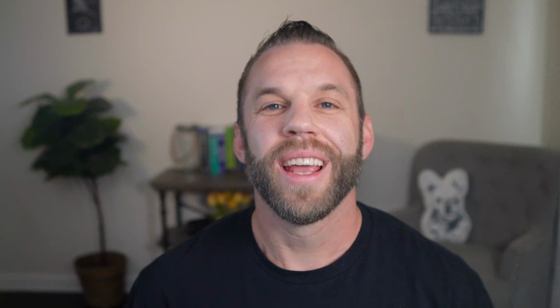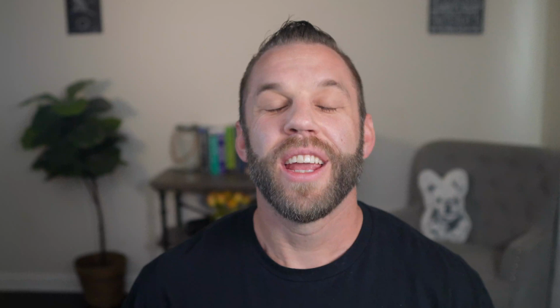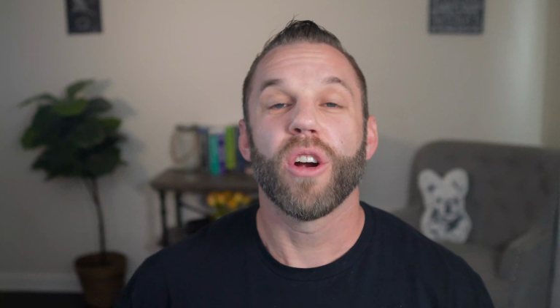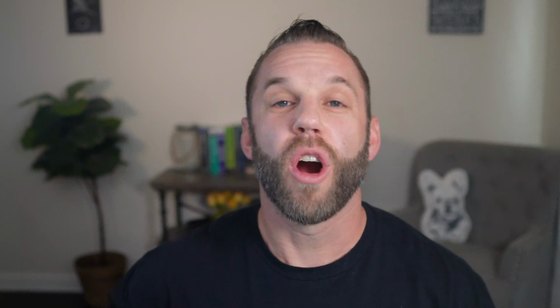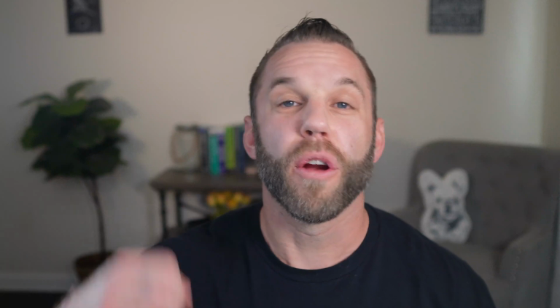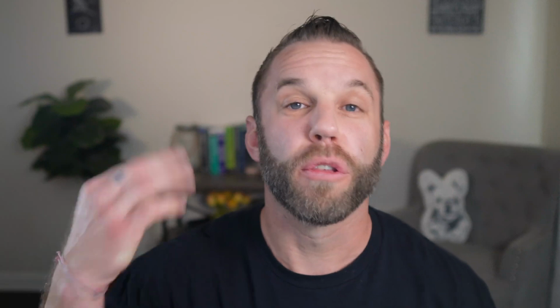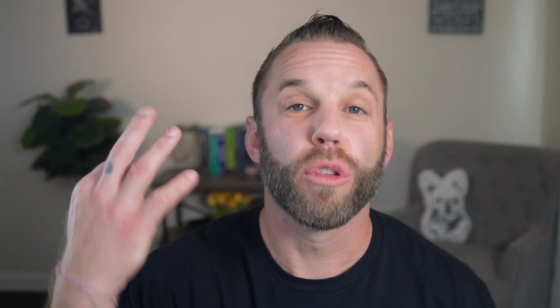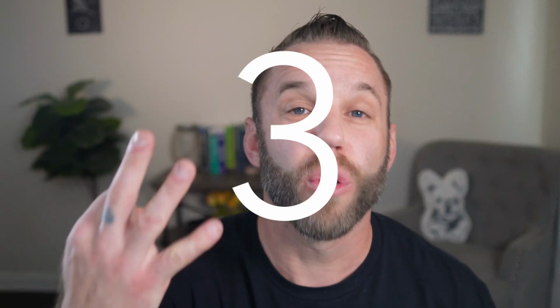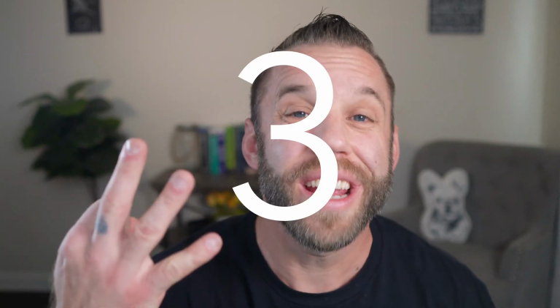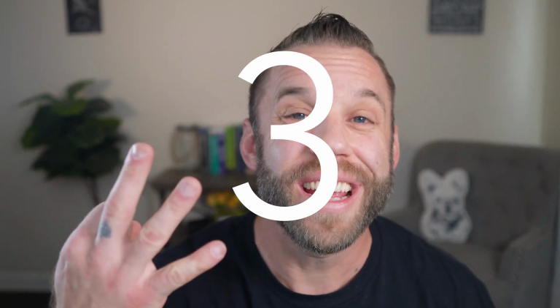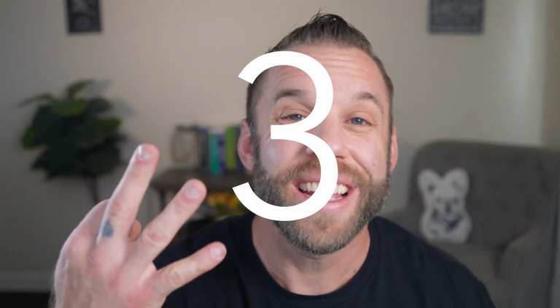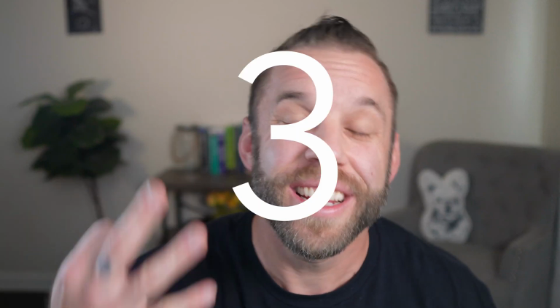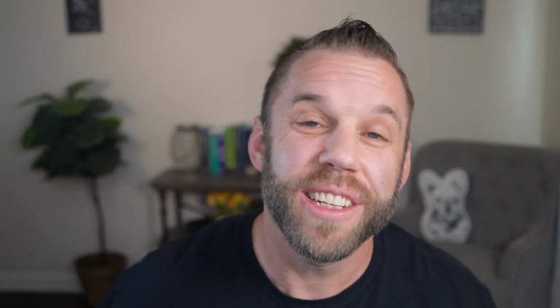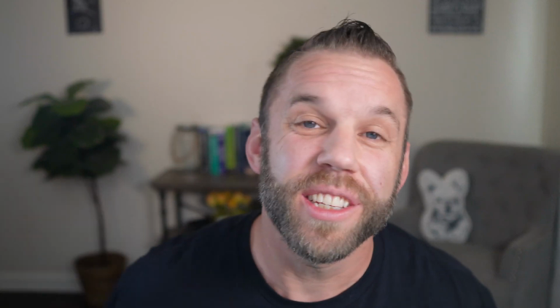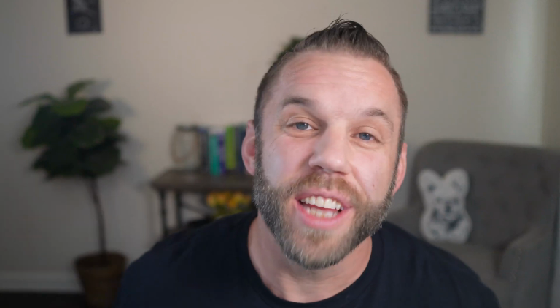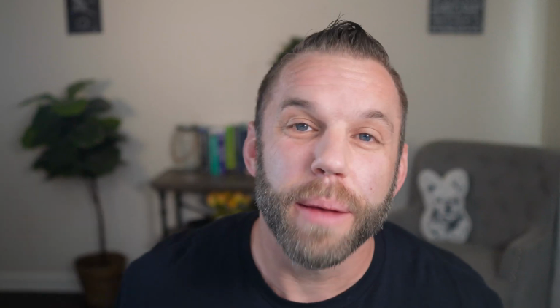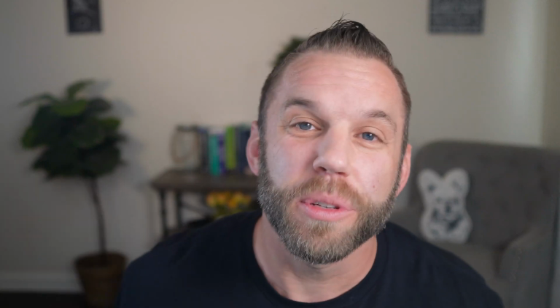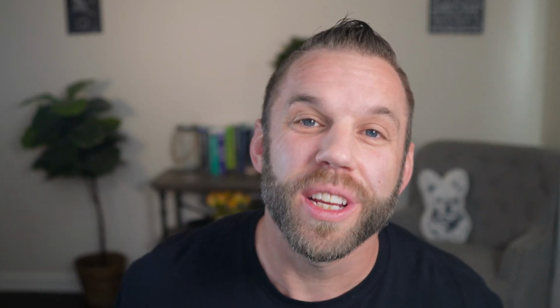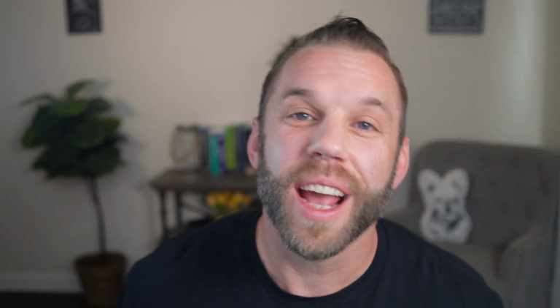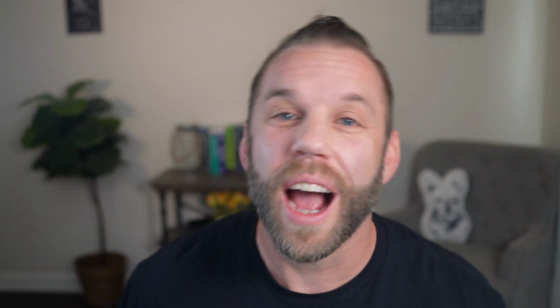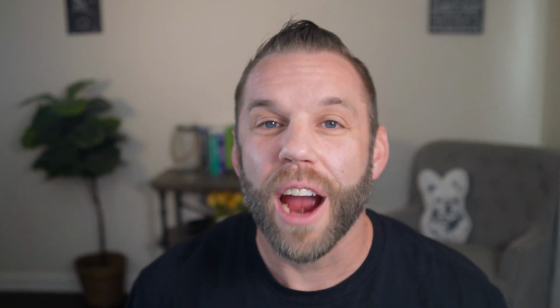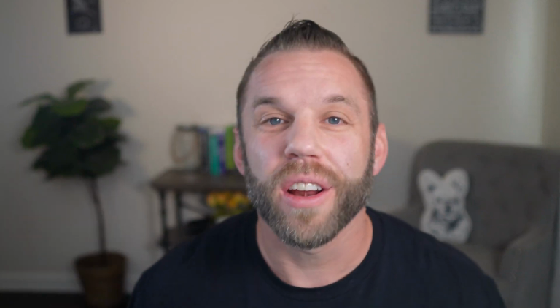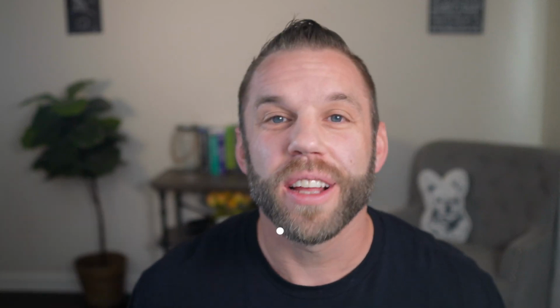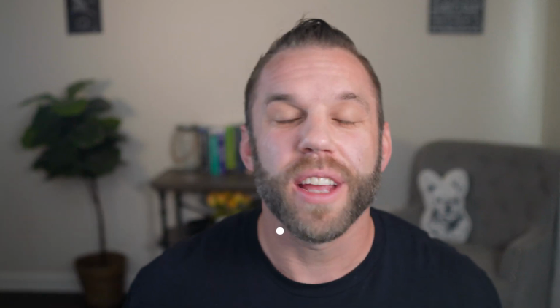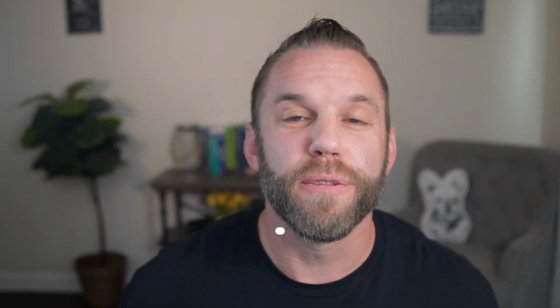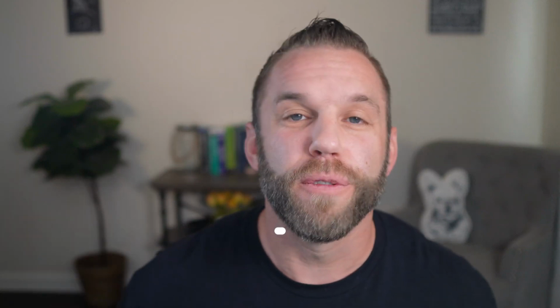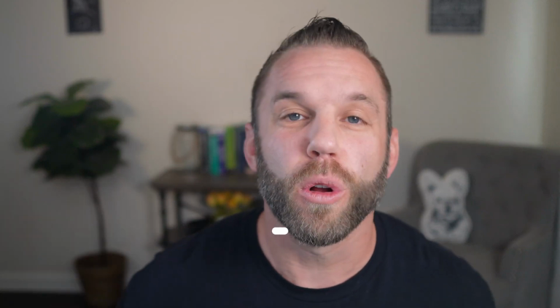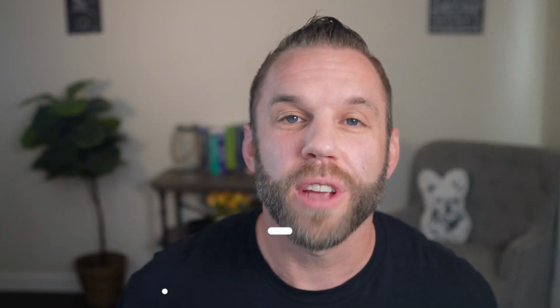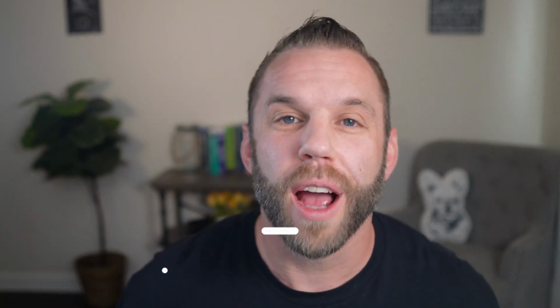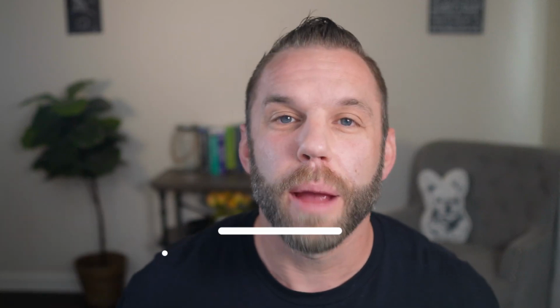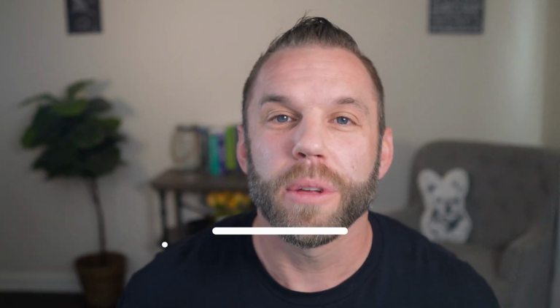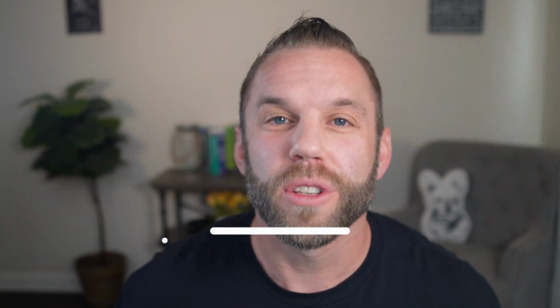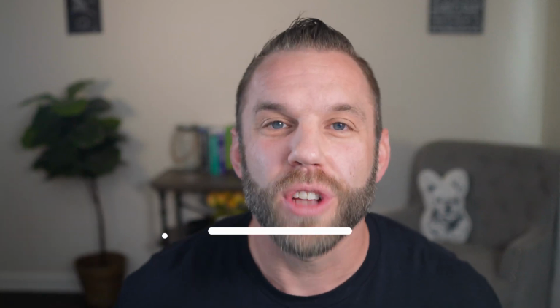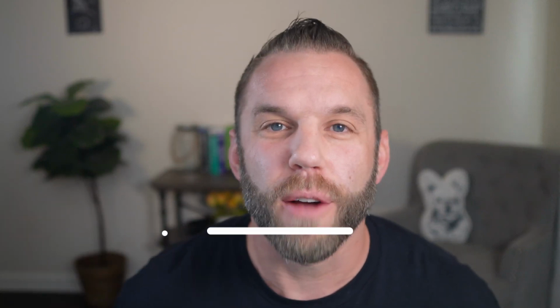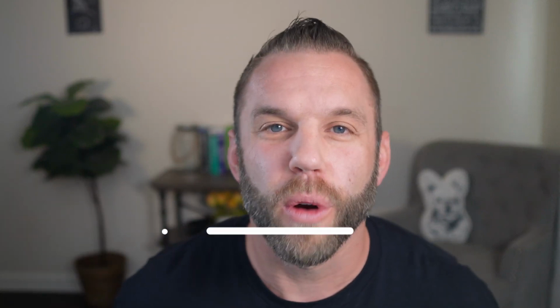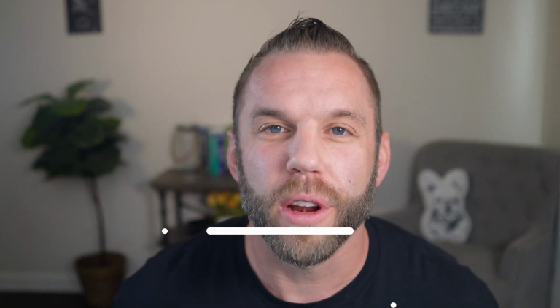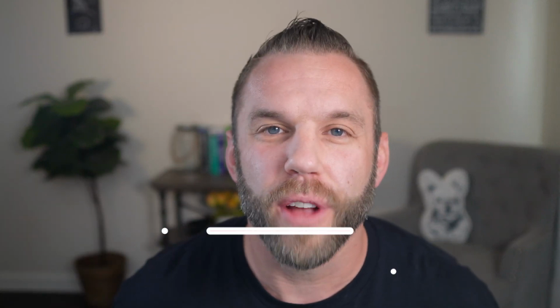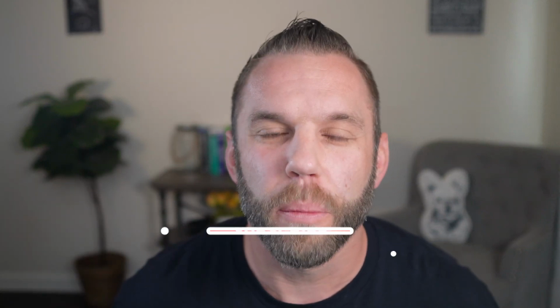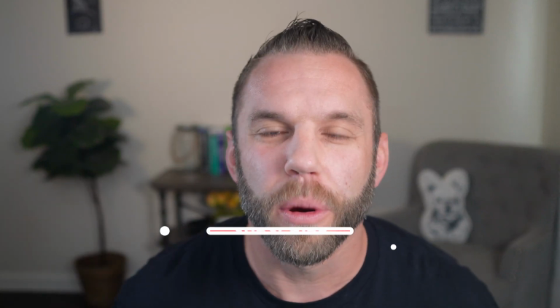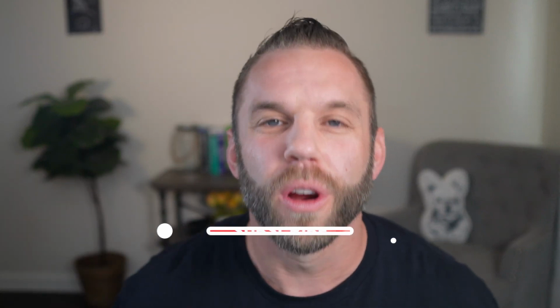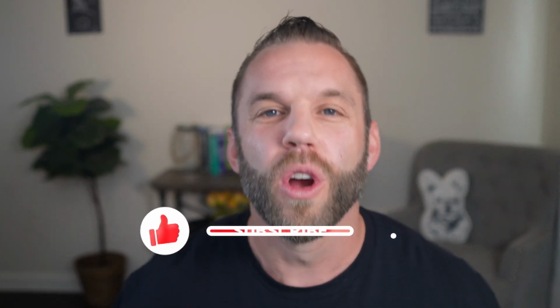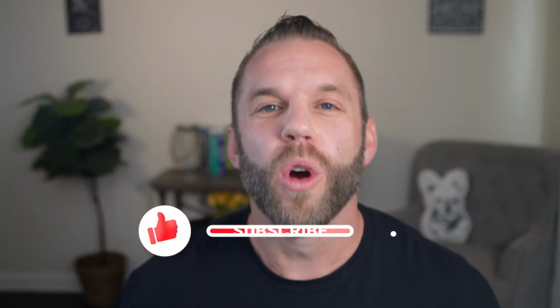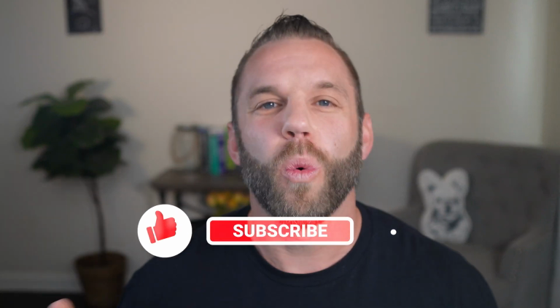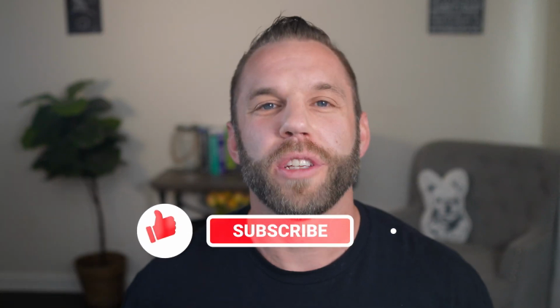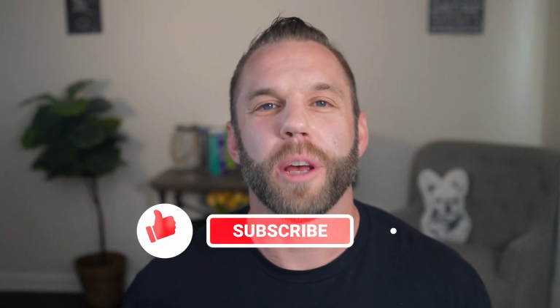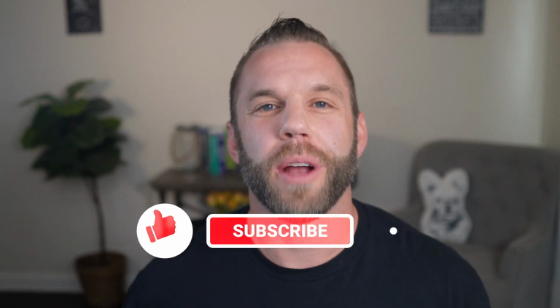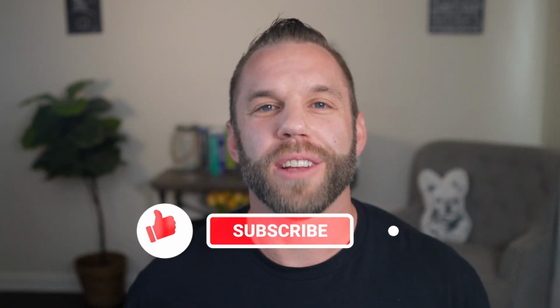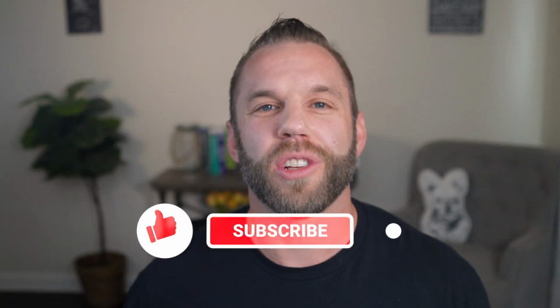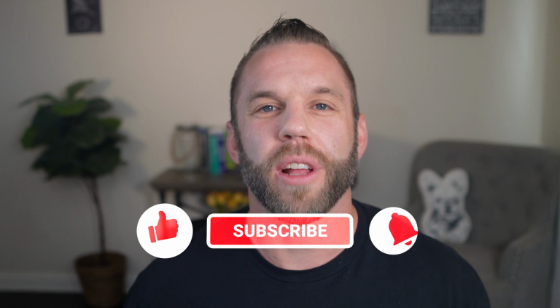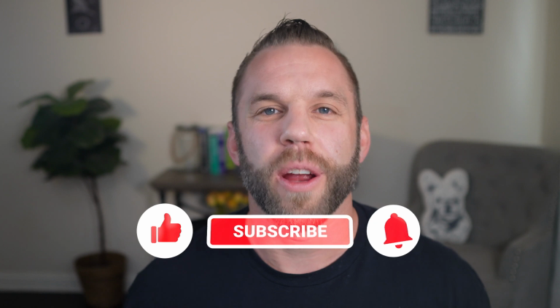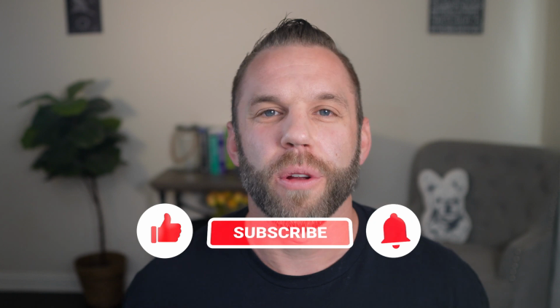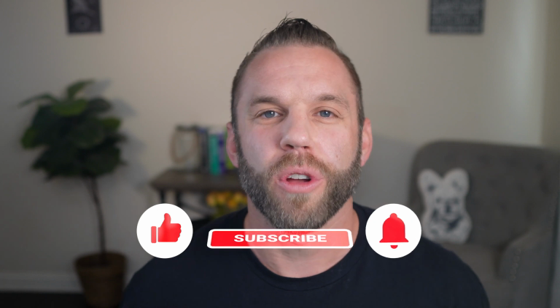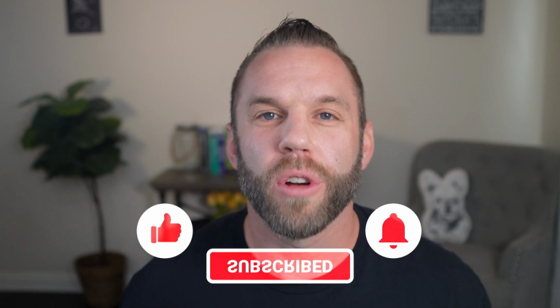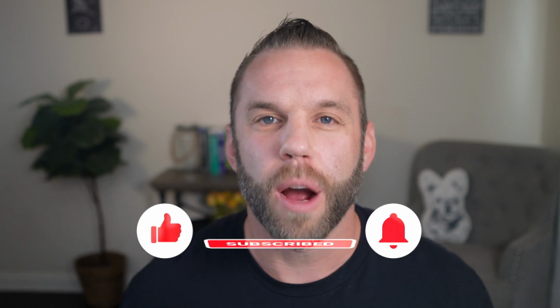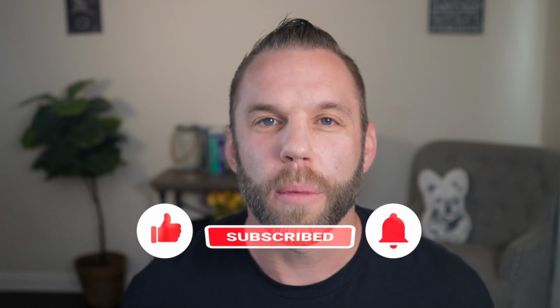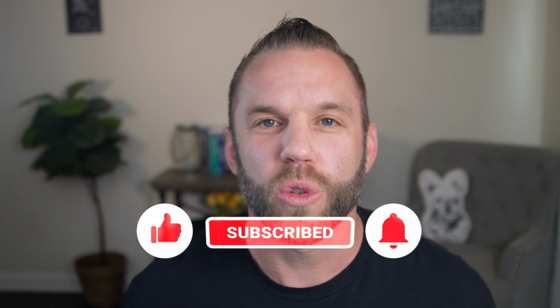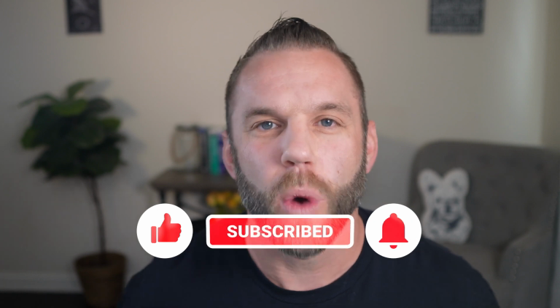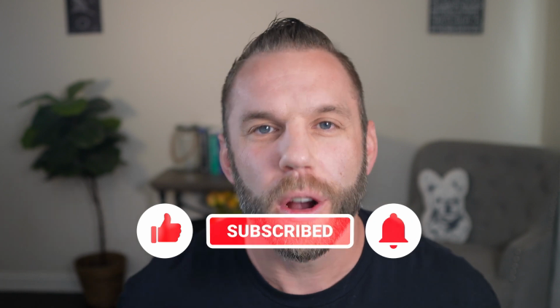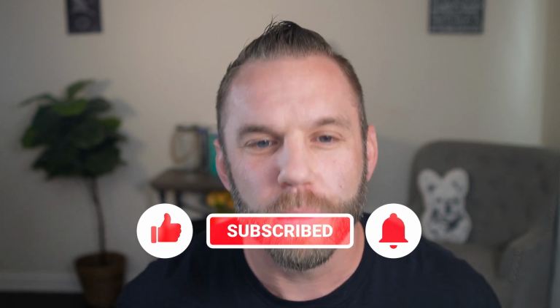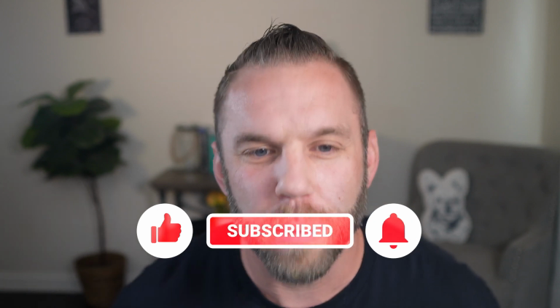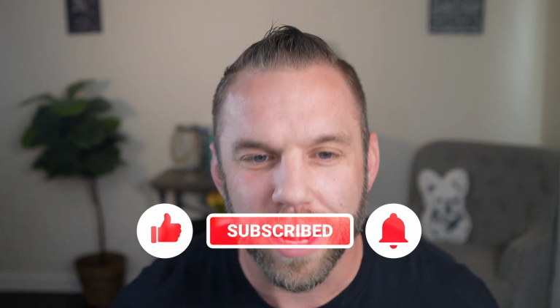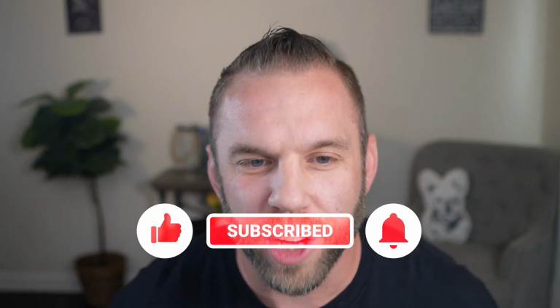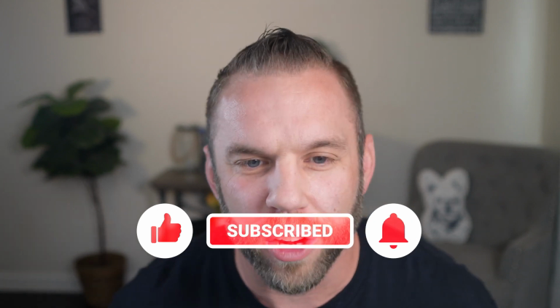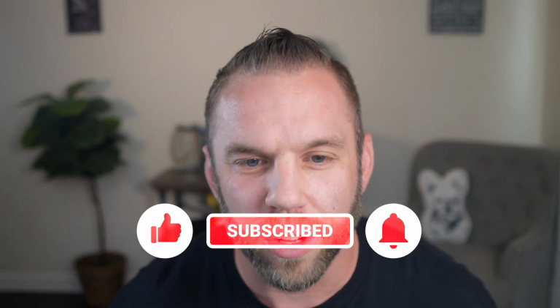Here are three easy steps to get hired as a full-time software developer. What's up guys, Clint here with CodeCommerce. Welcome to my channel.